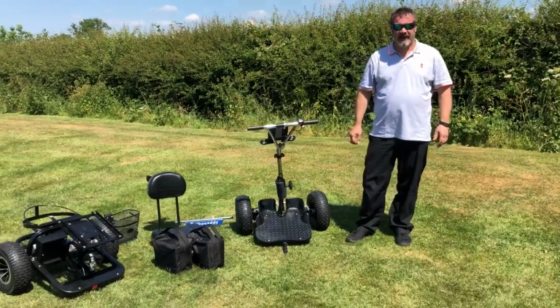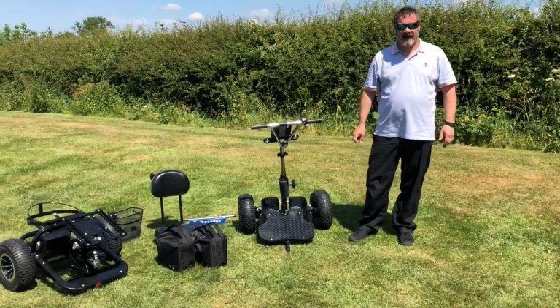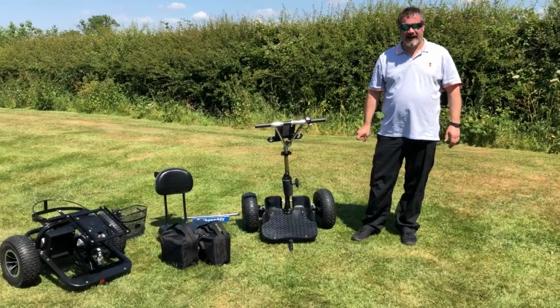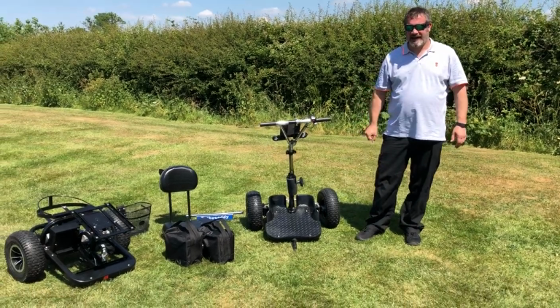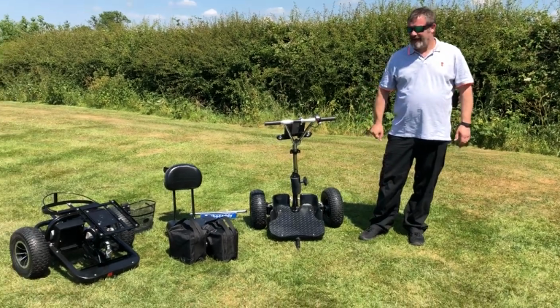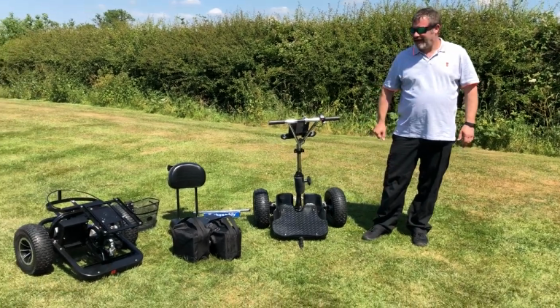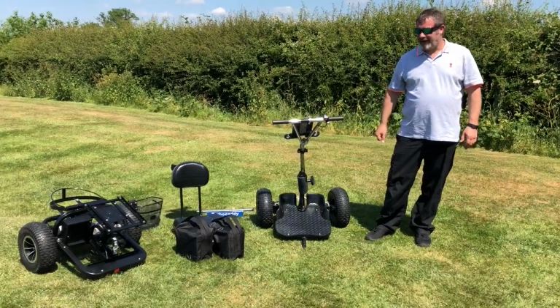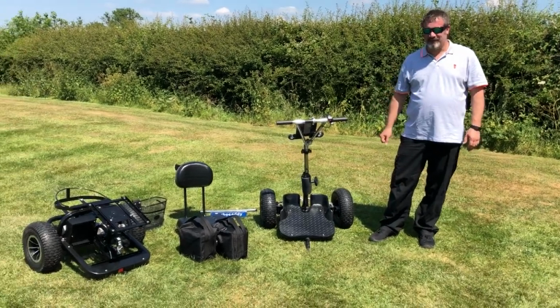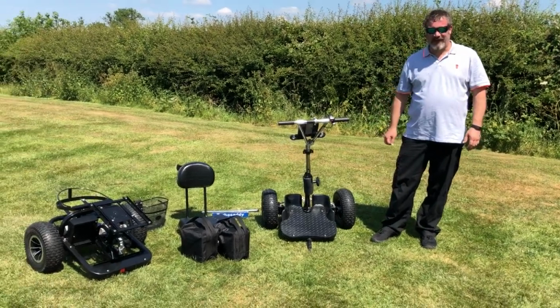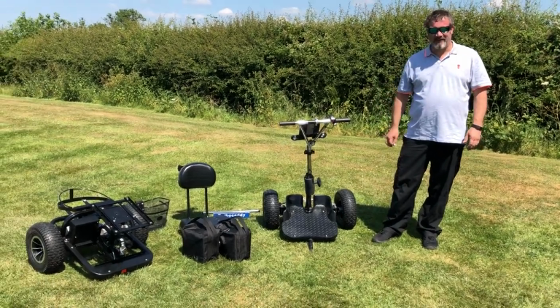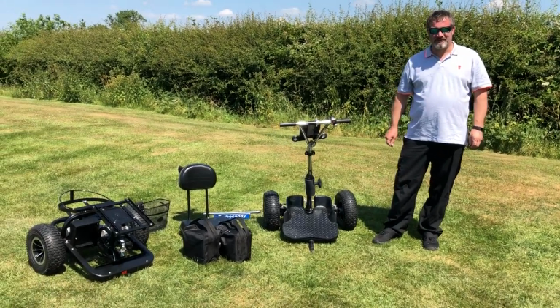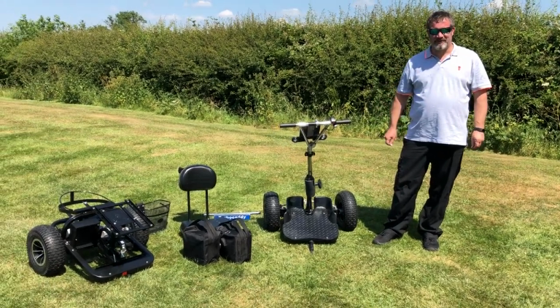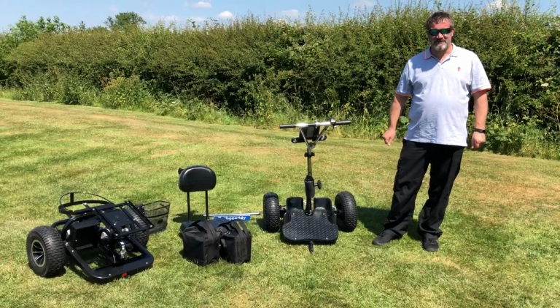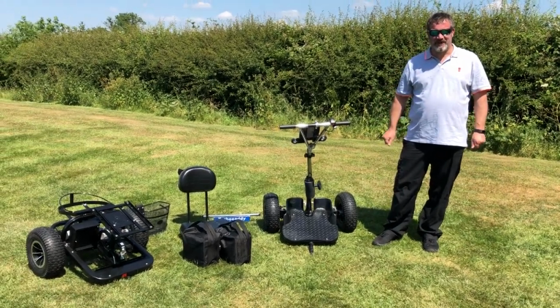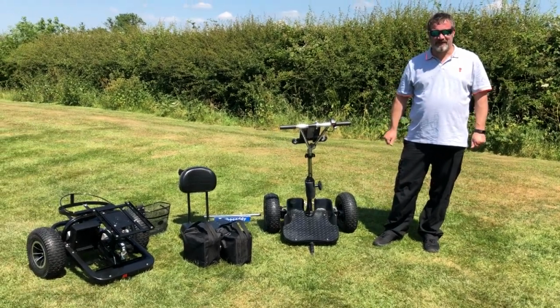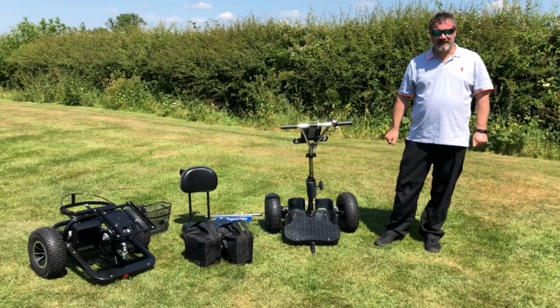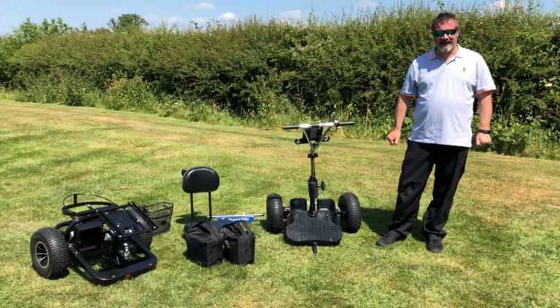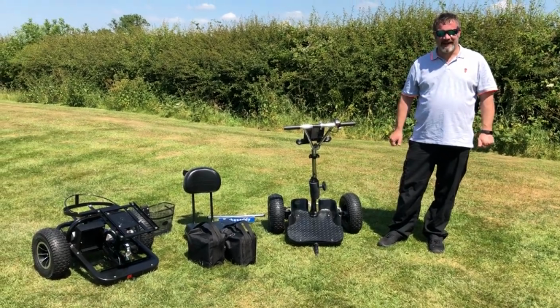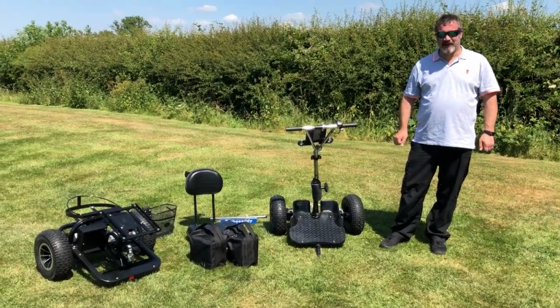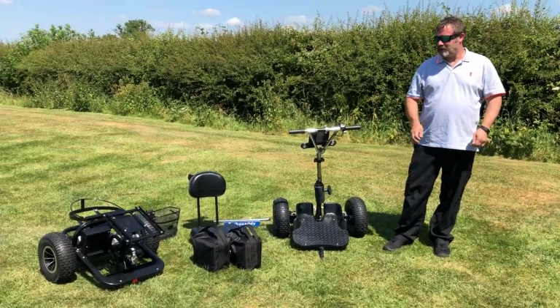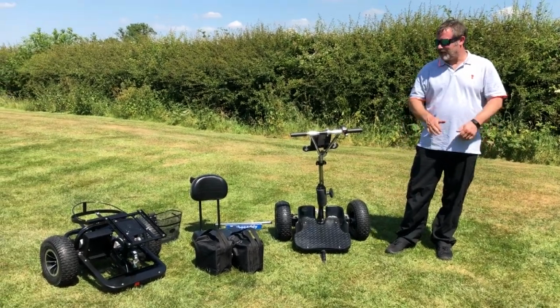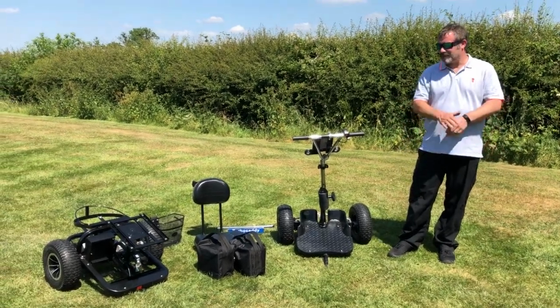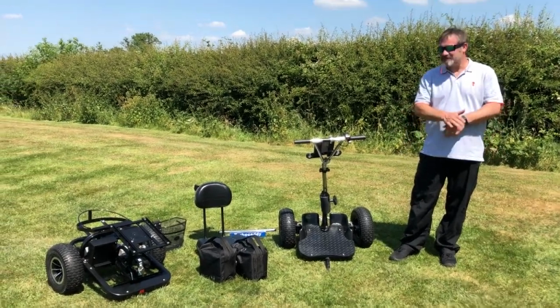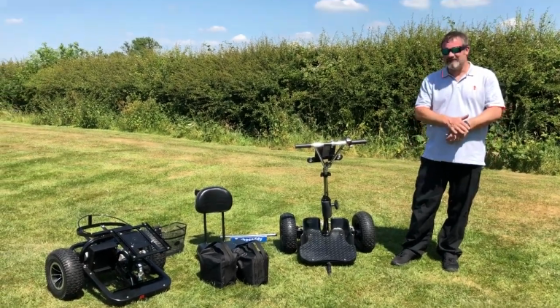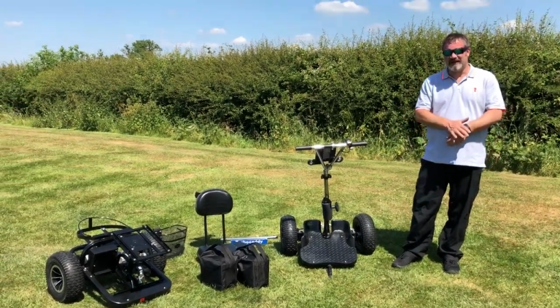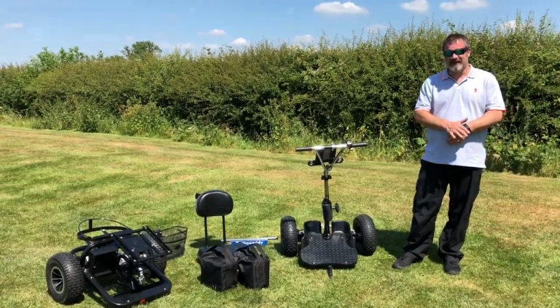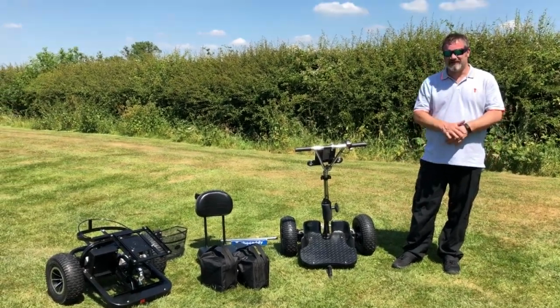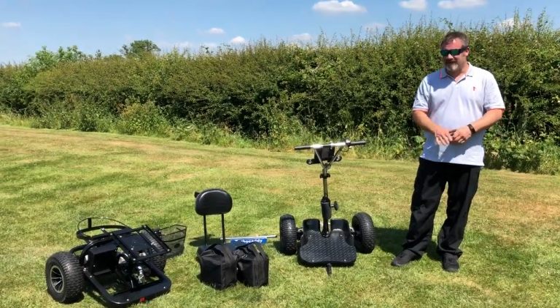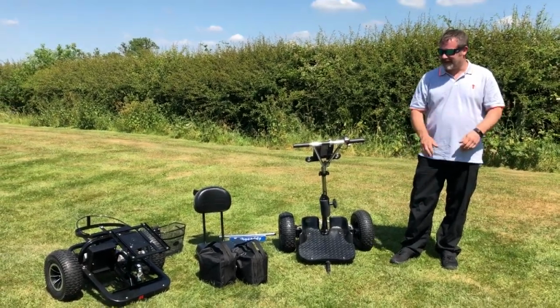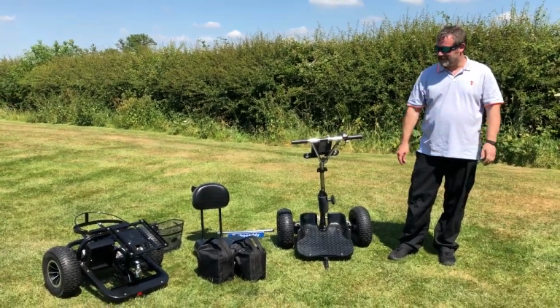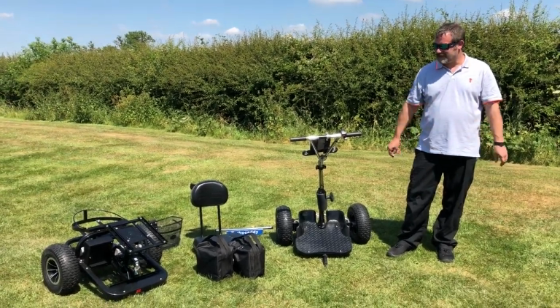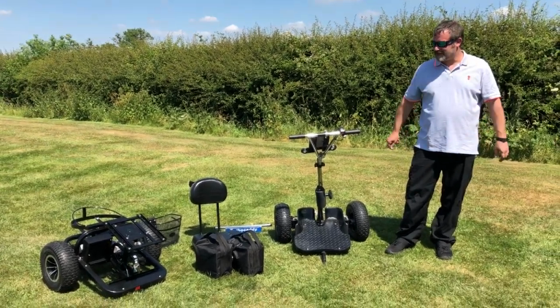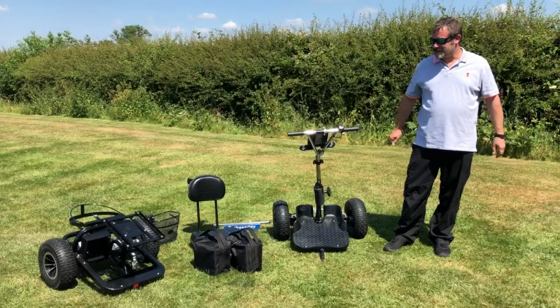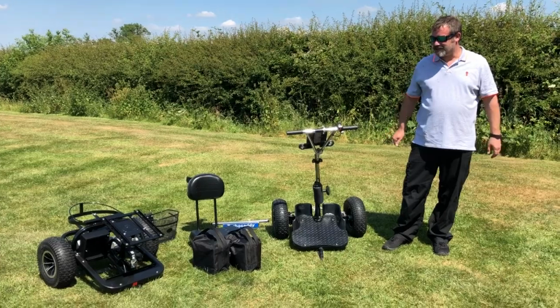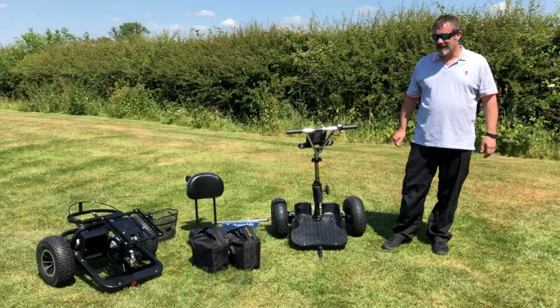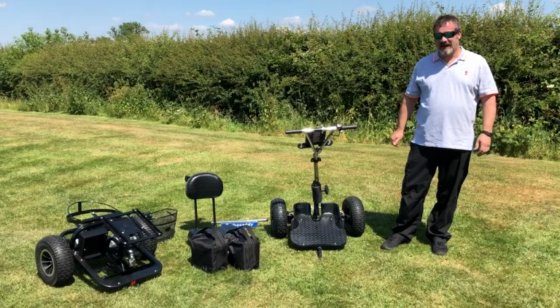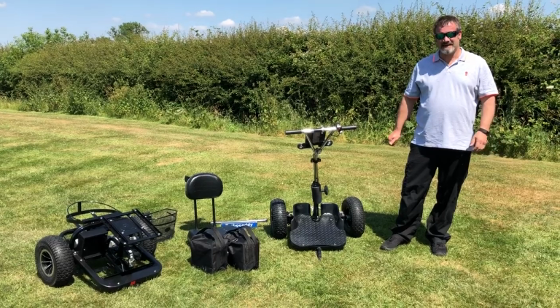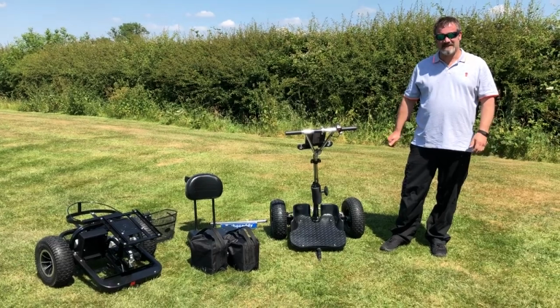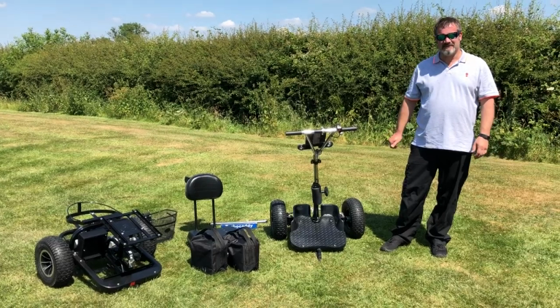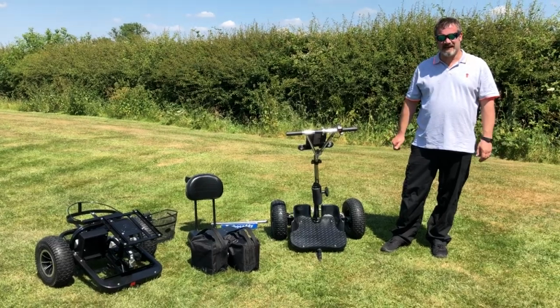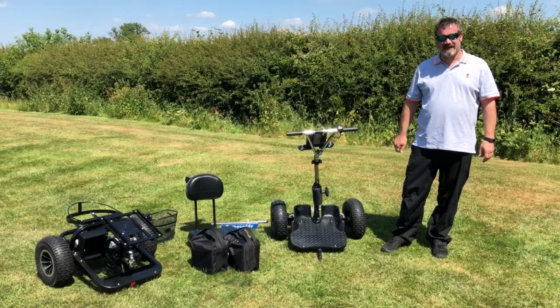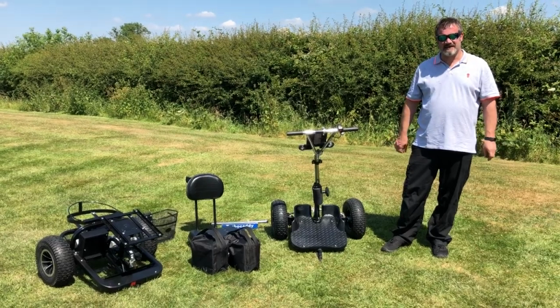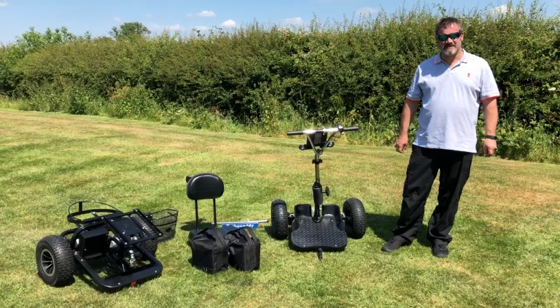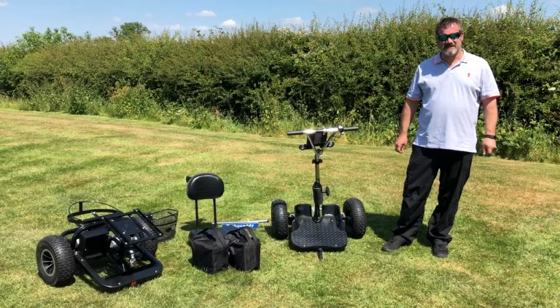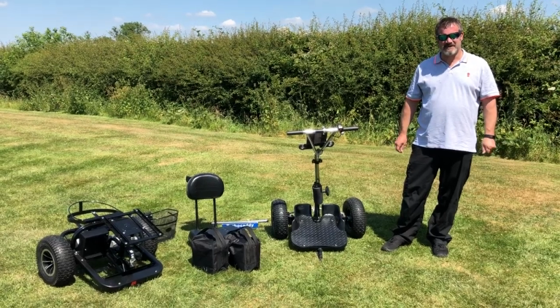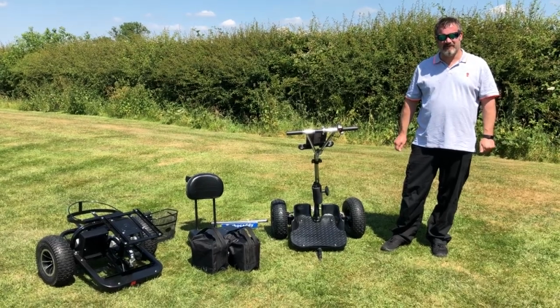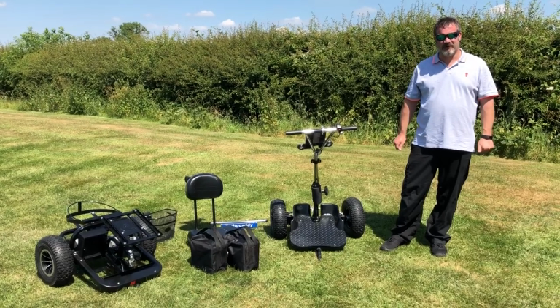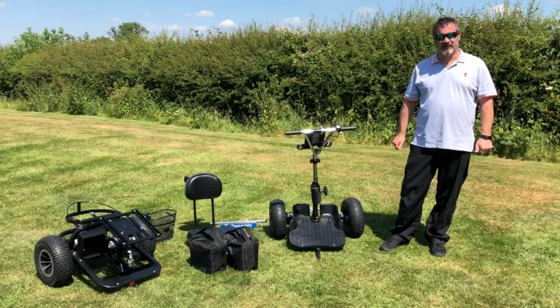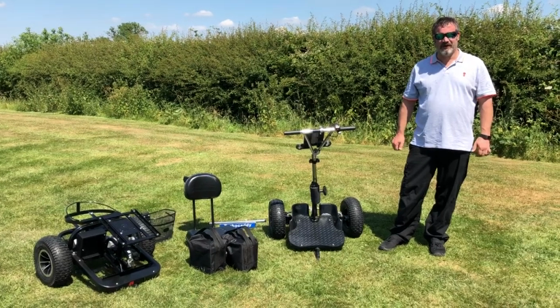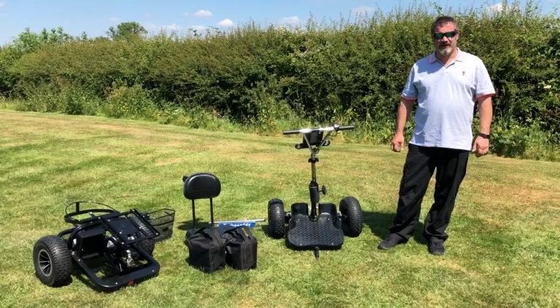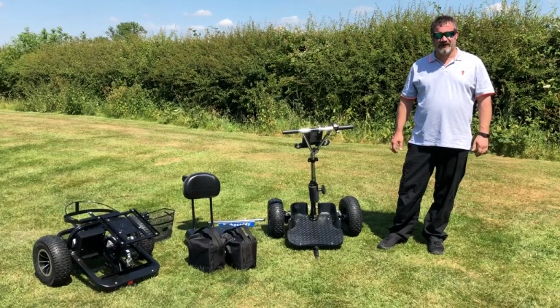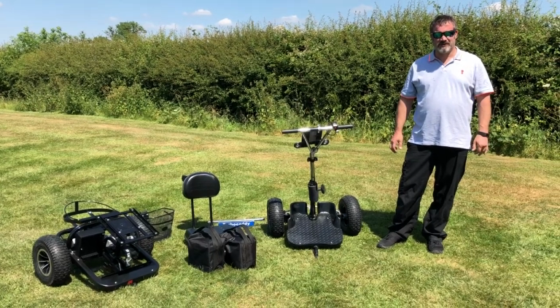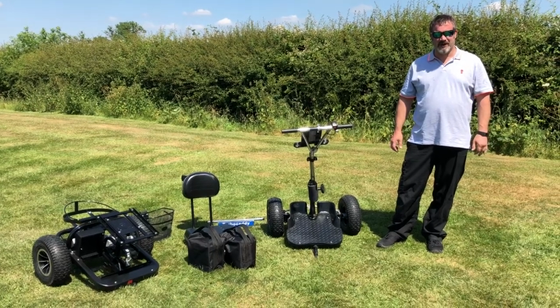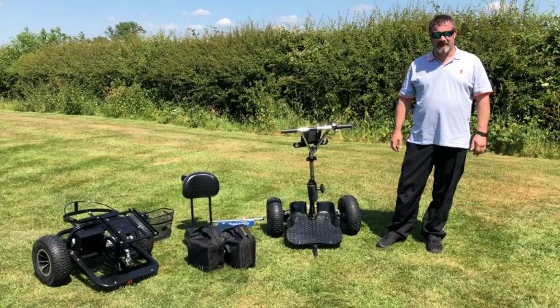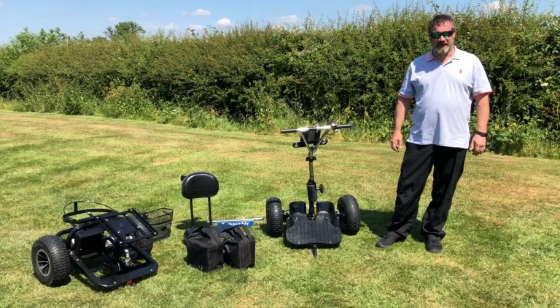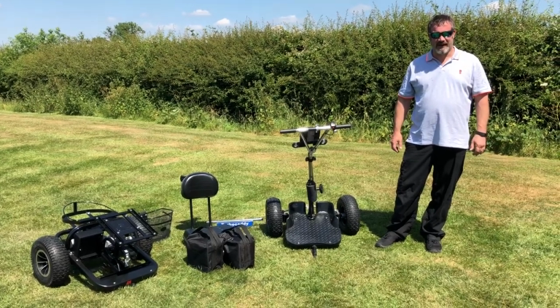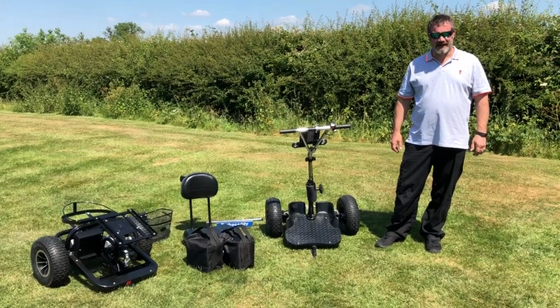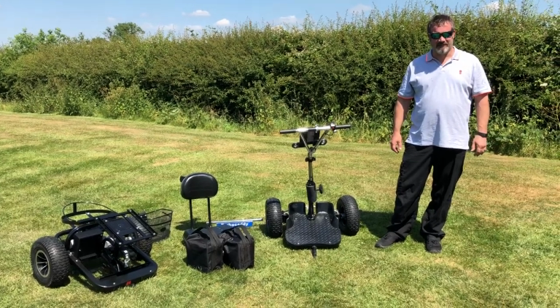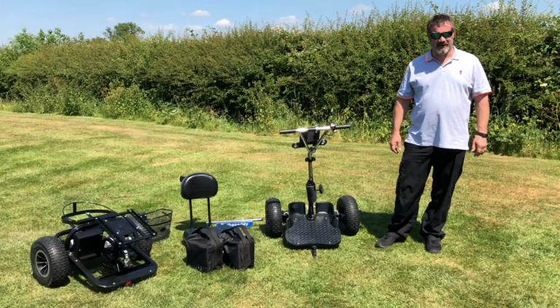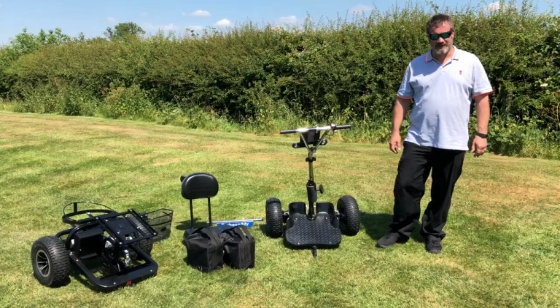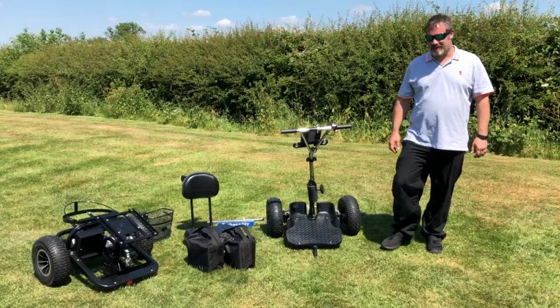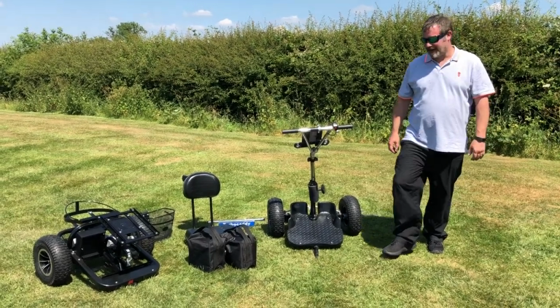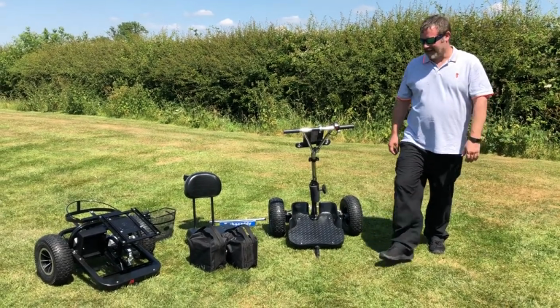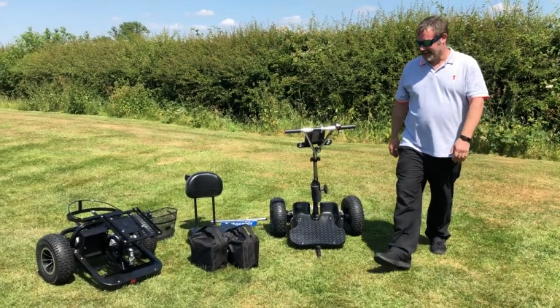Hi, I'm Darren from Turbo Caddy, and welcome to my little video just to show how simple it is to assemble your Turbo Caddy boost buggy.